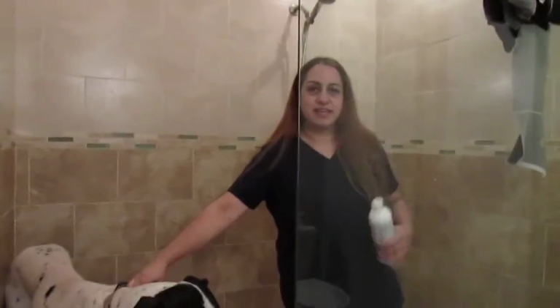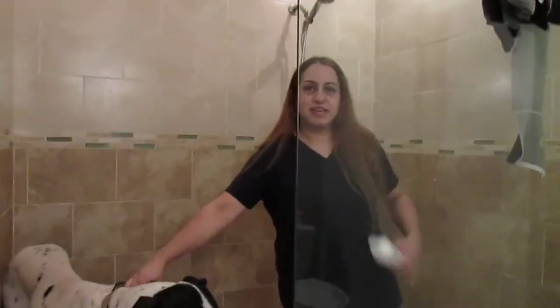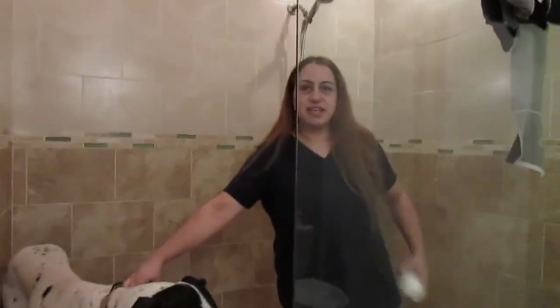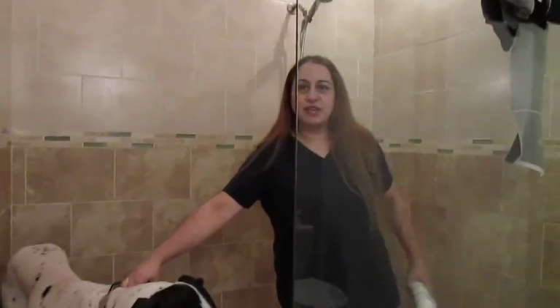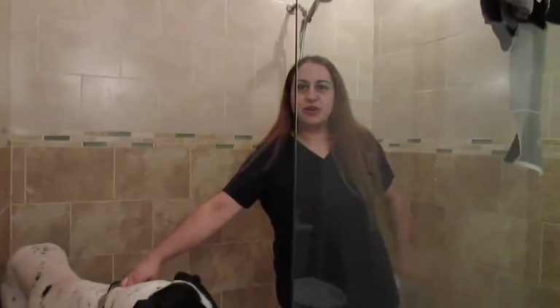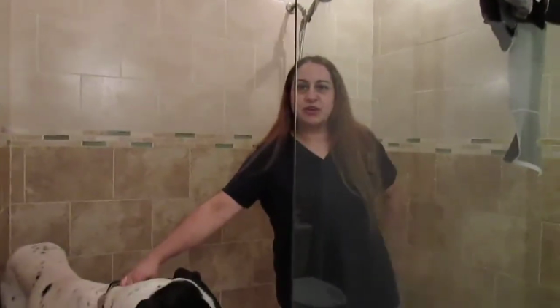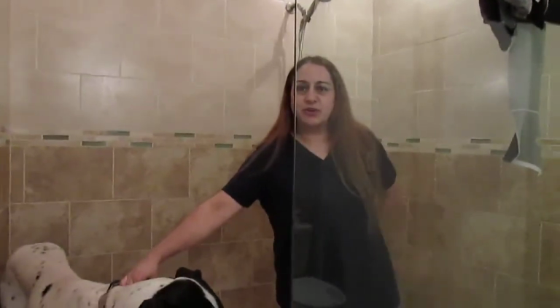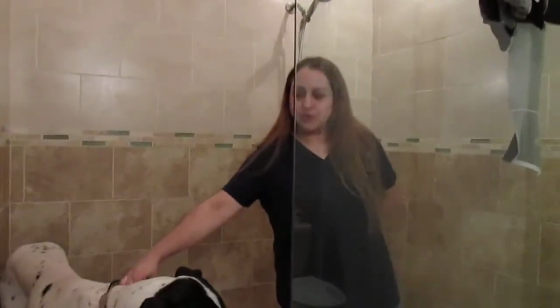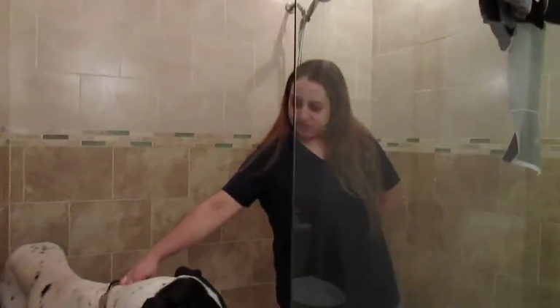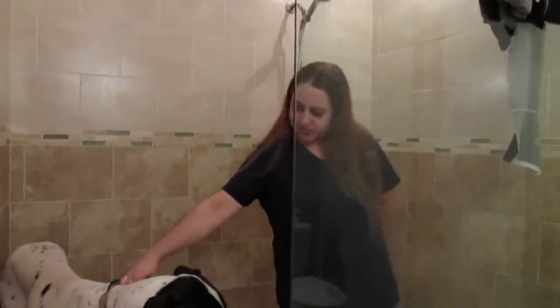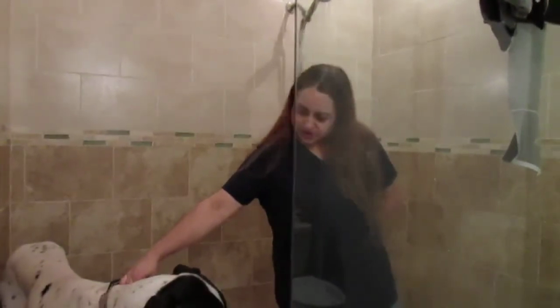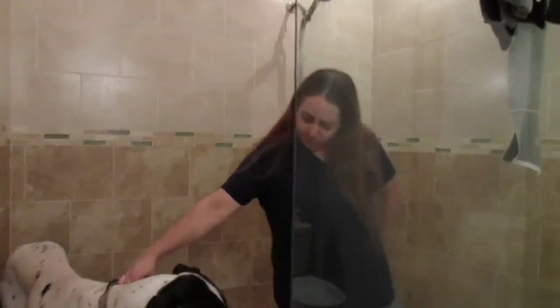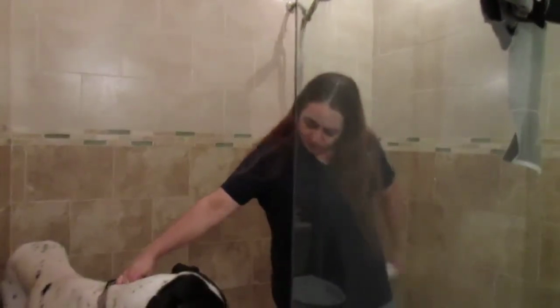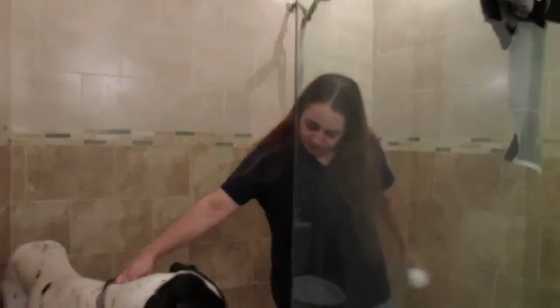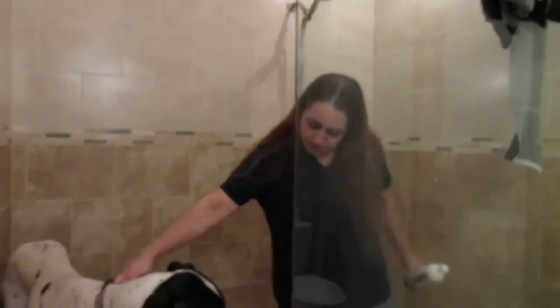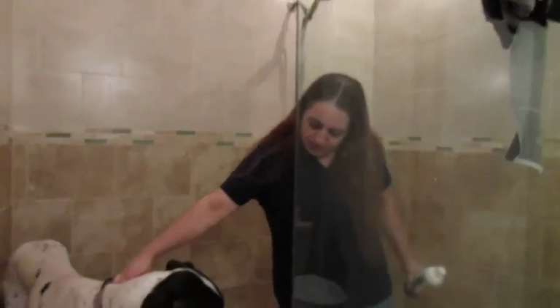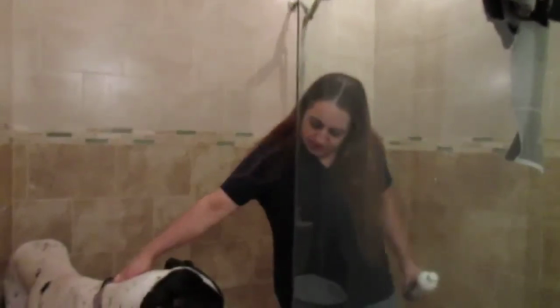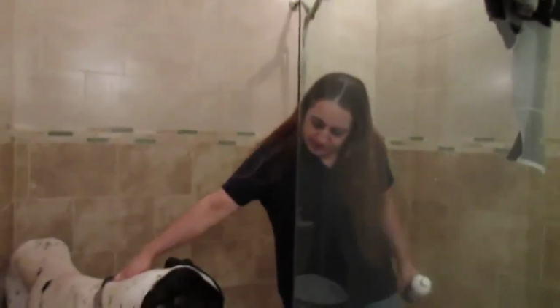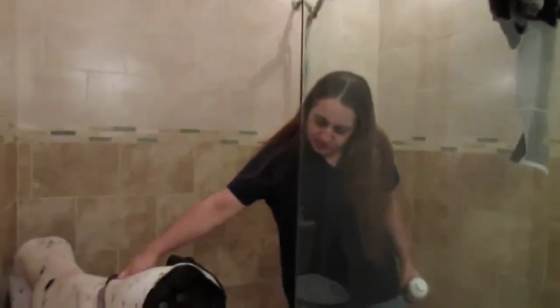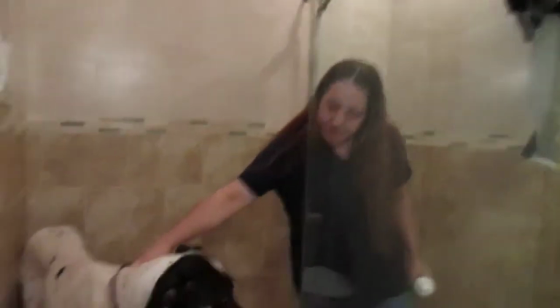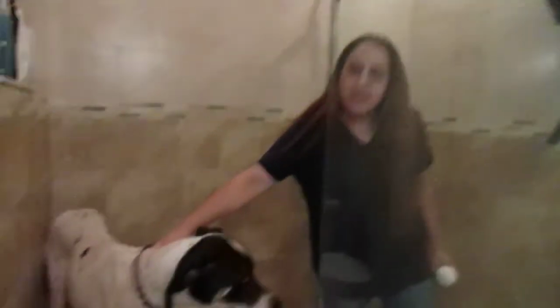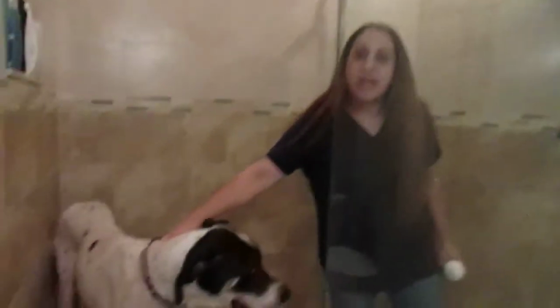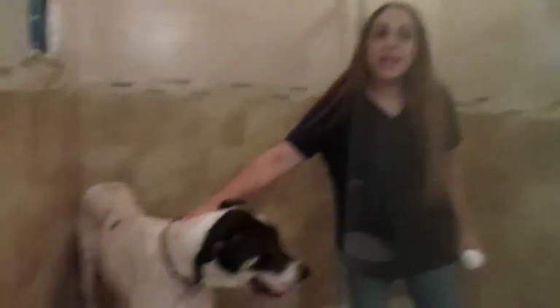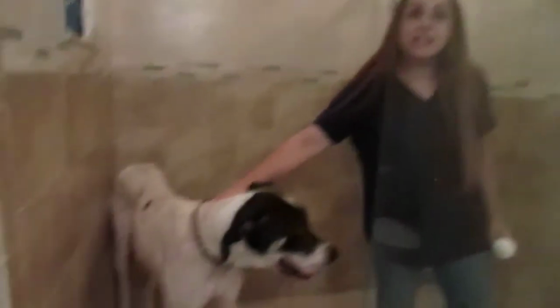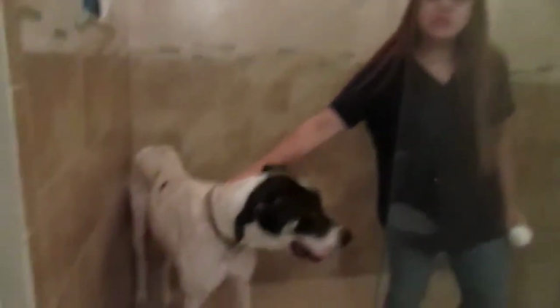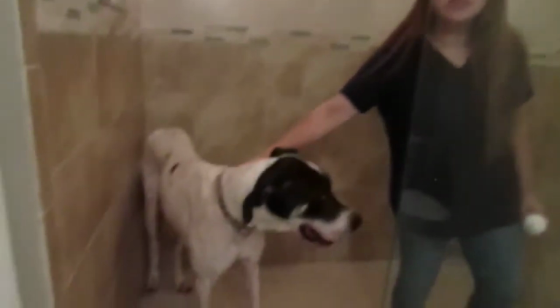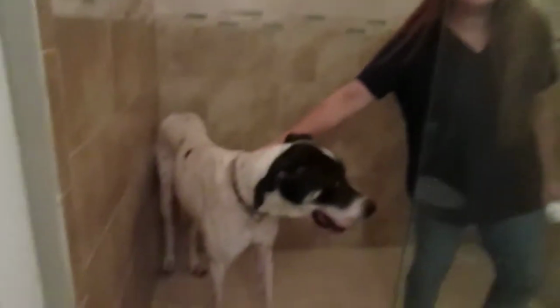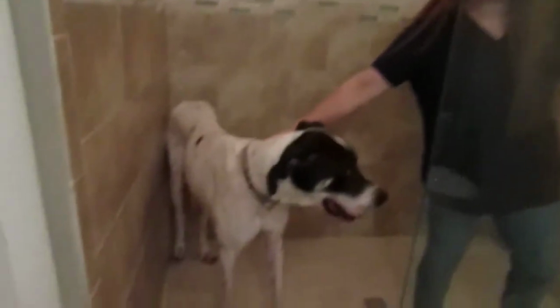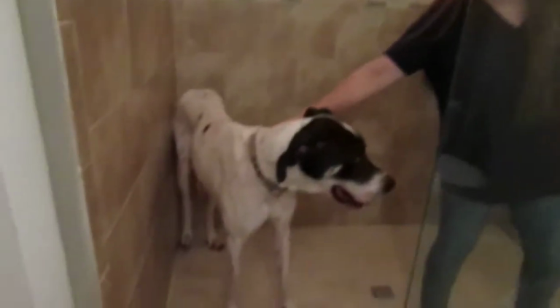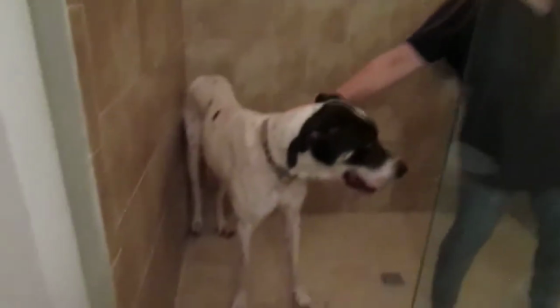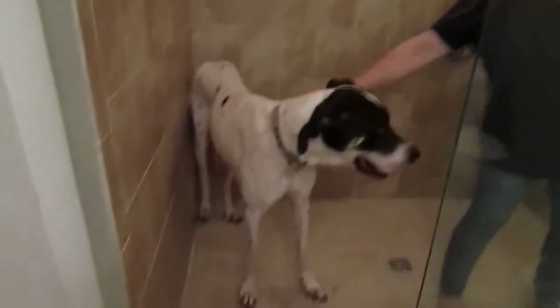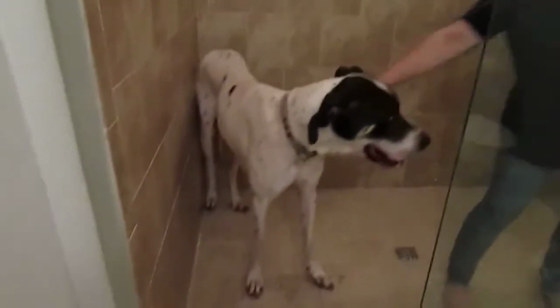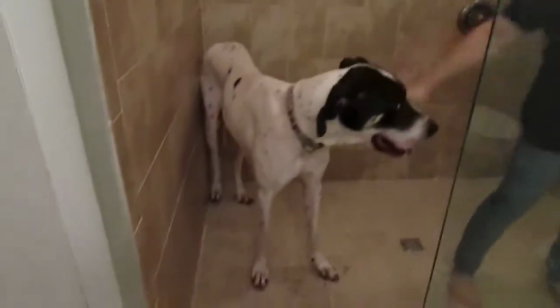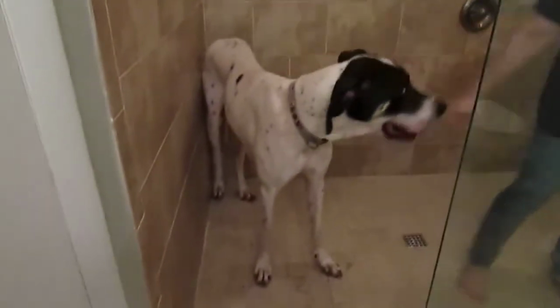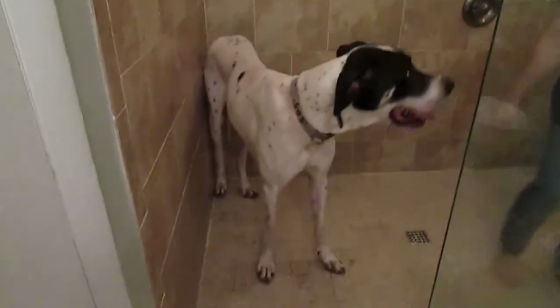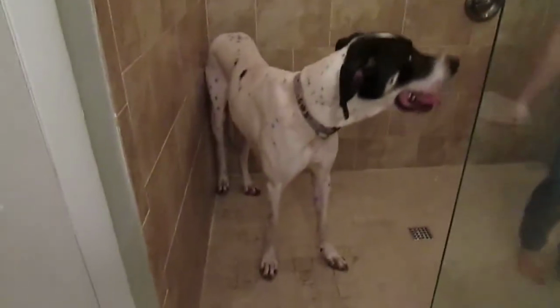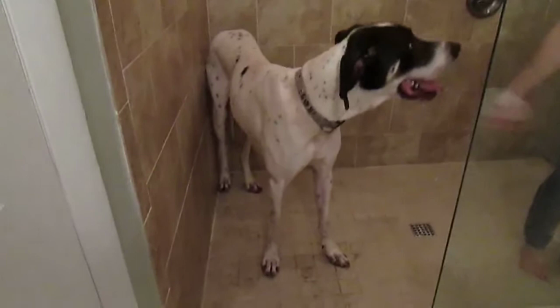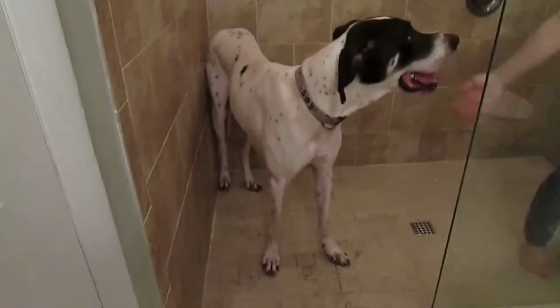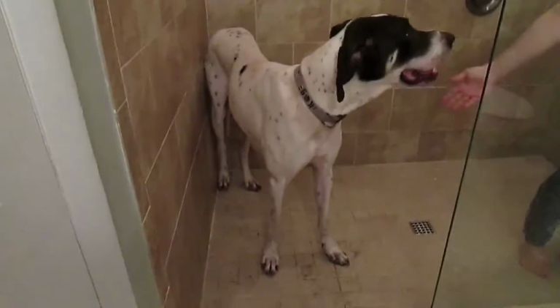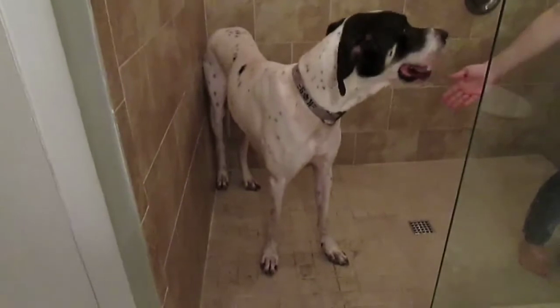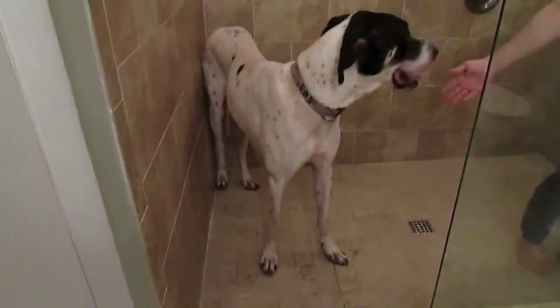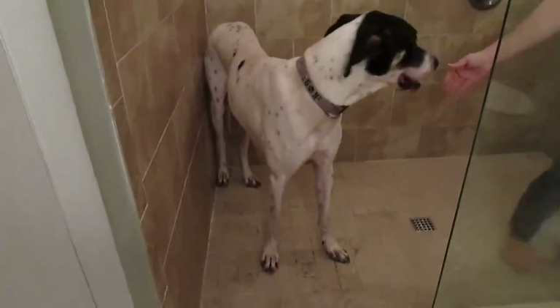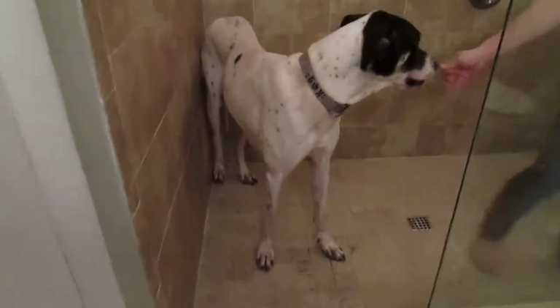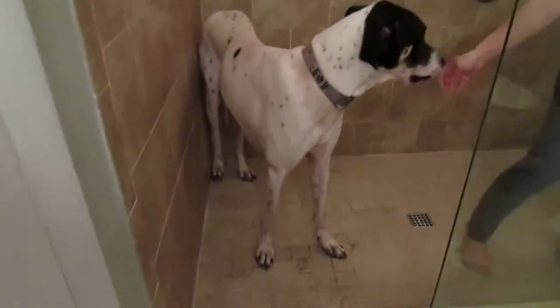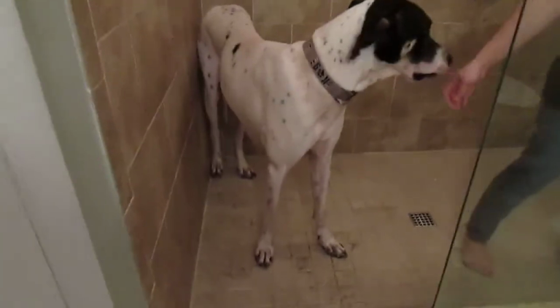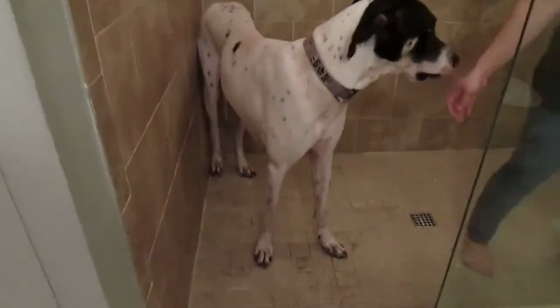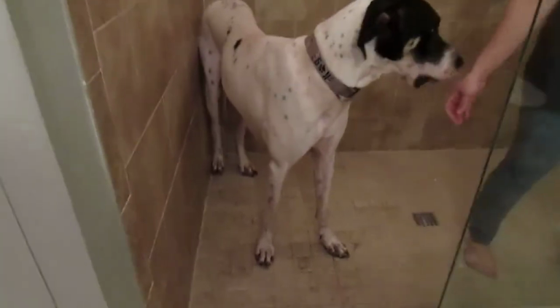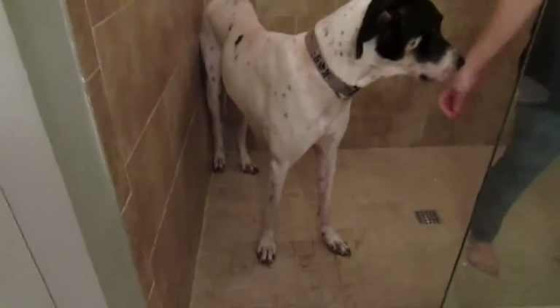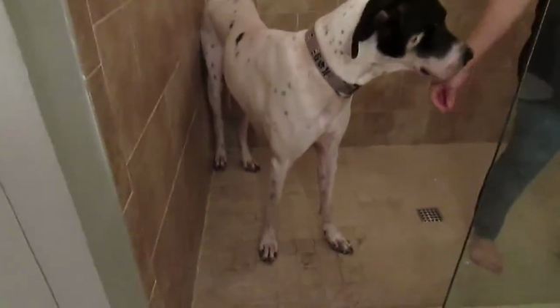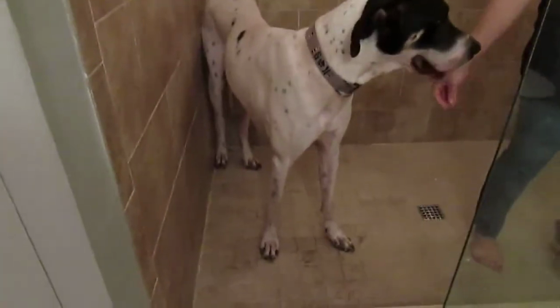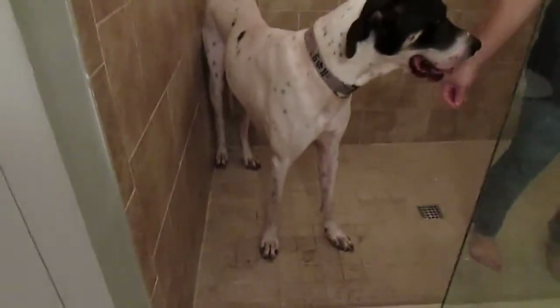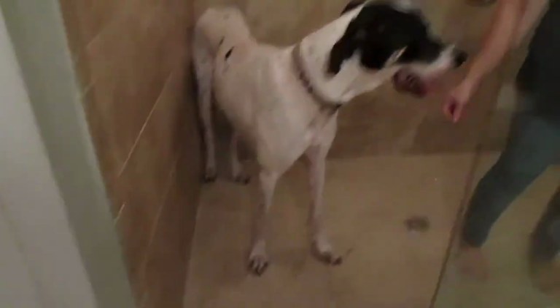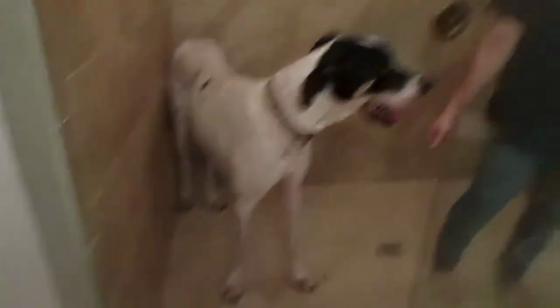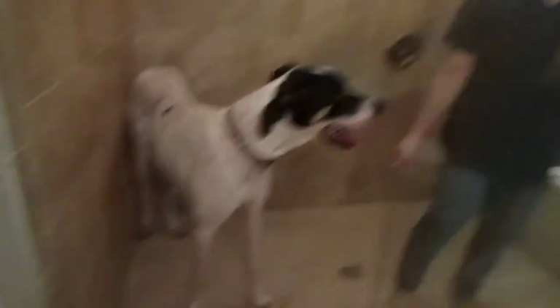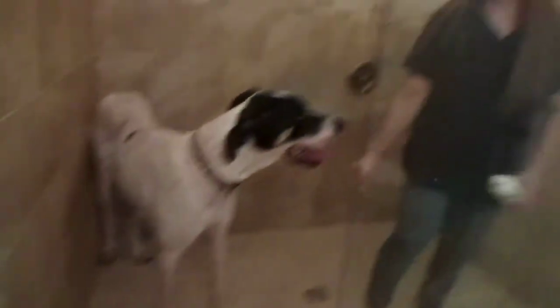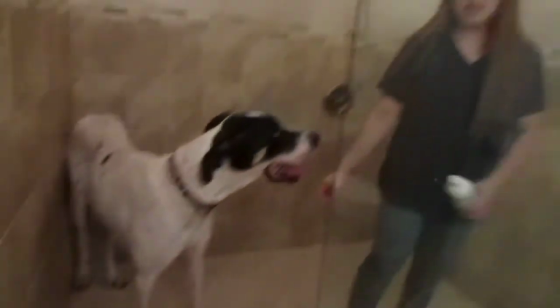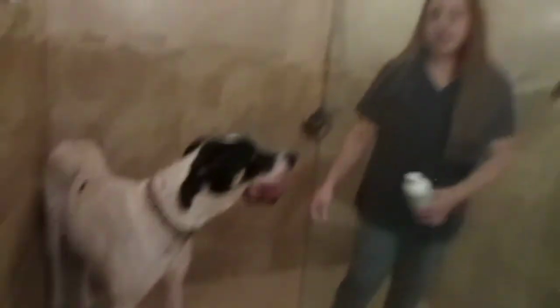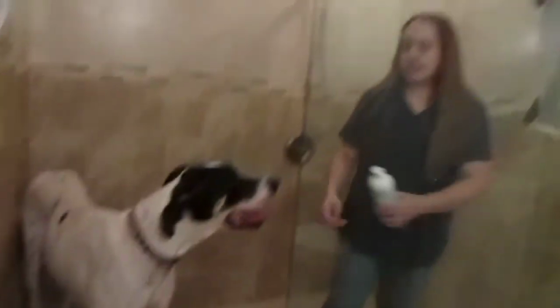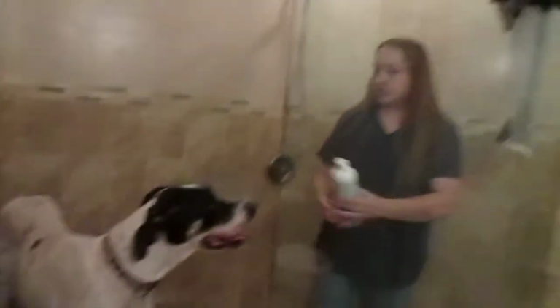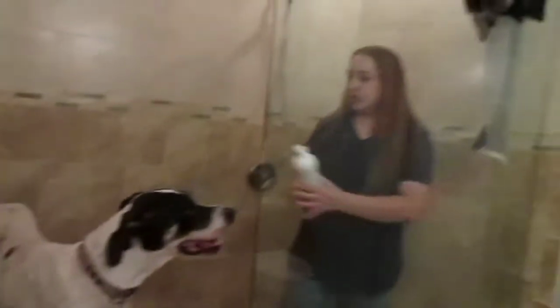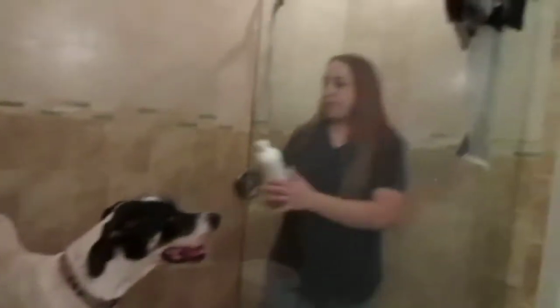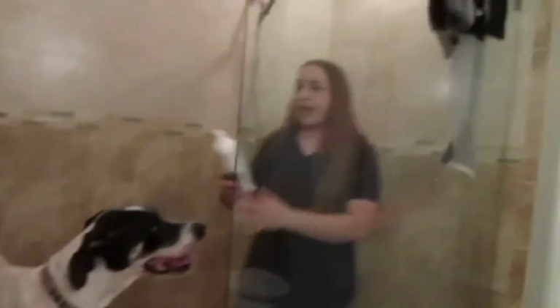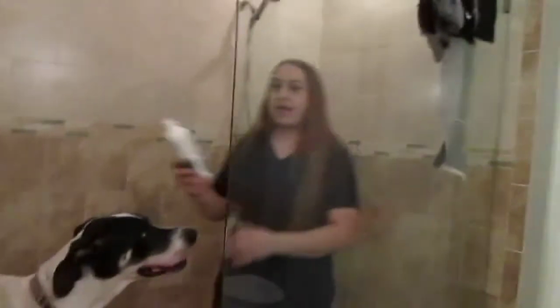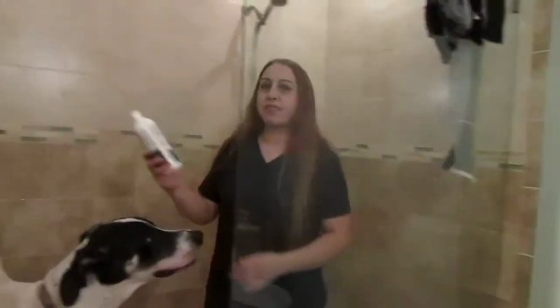Hello. We're going to bathe this big guy. As you can see, he got muddy outside playing, and he needs it in the back.